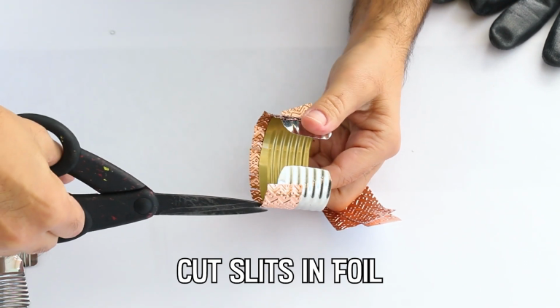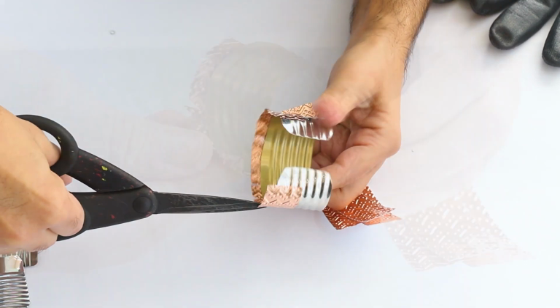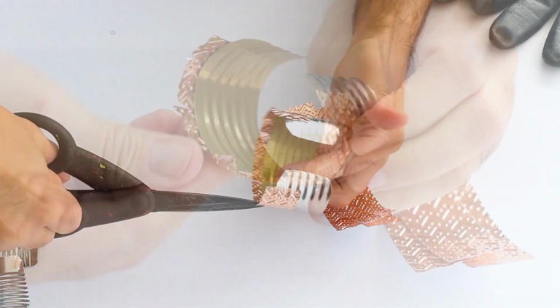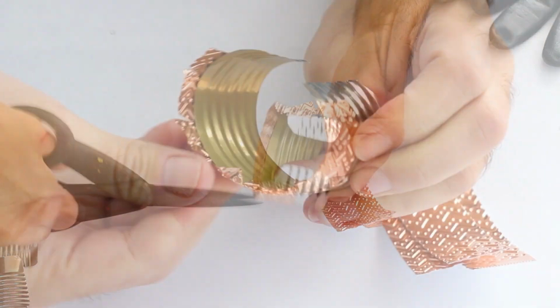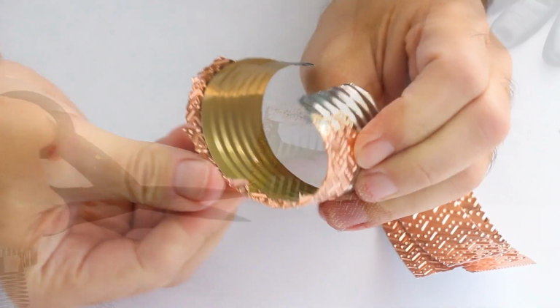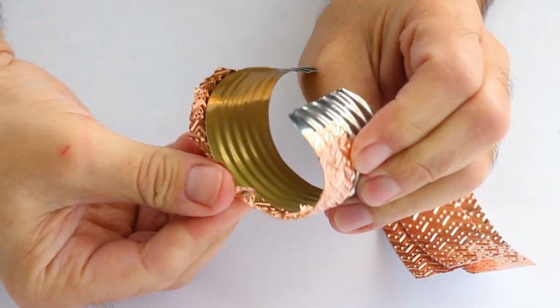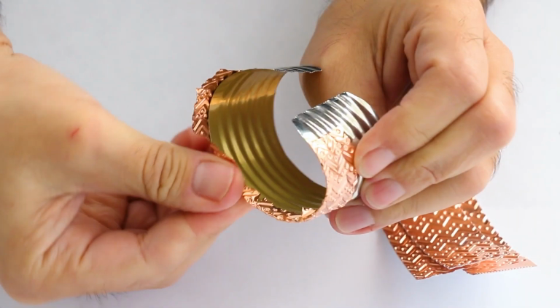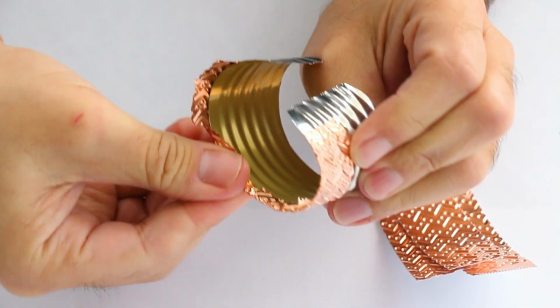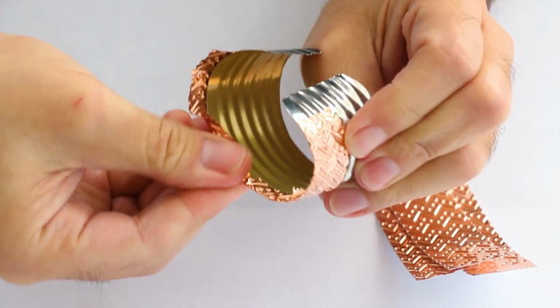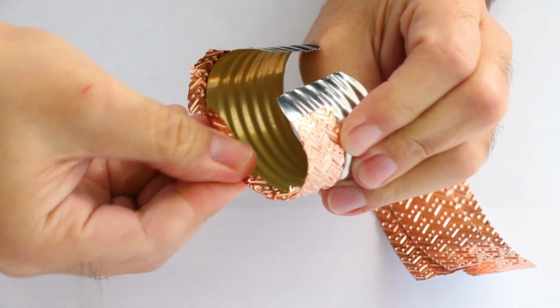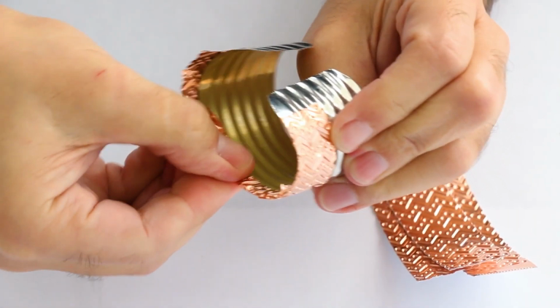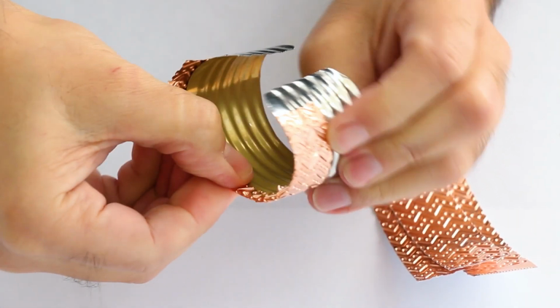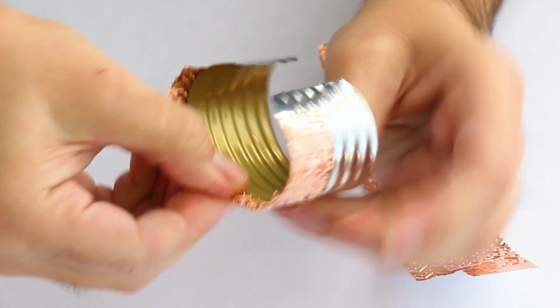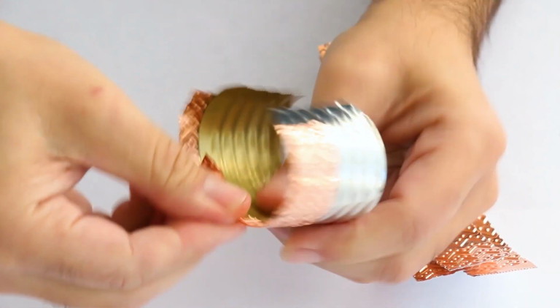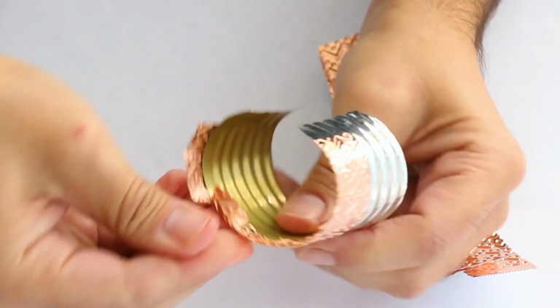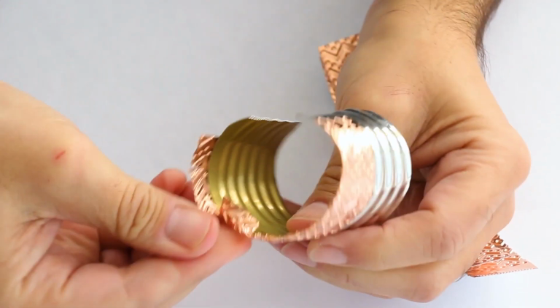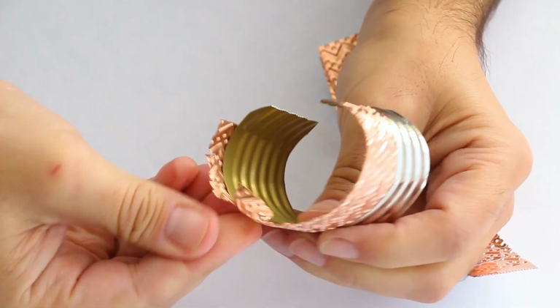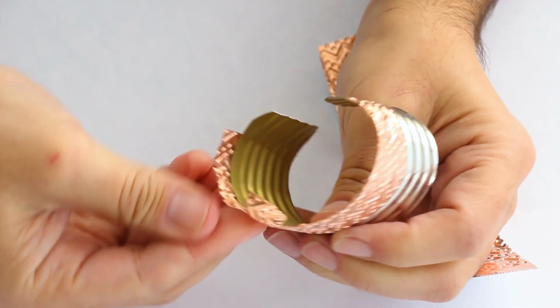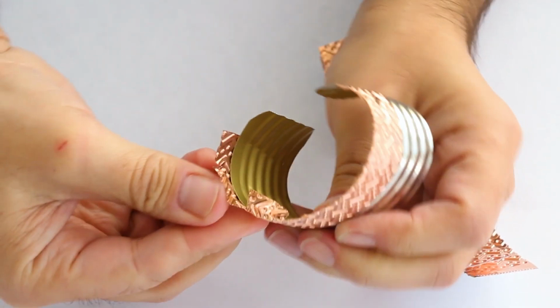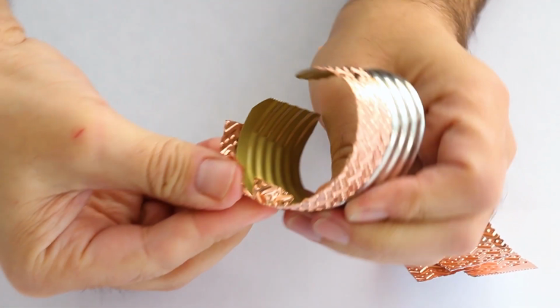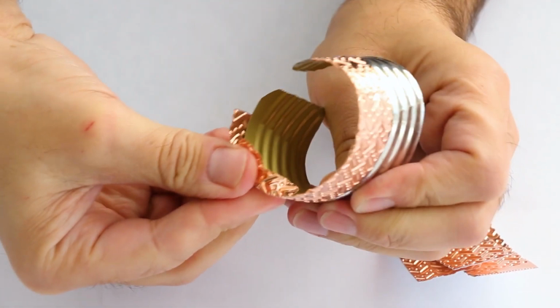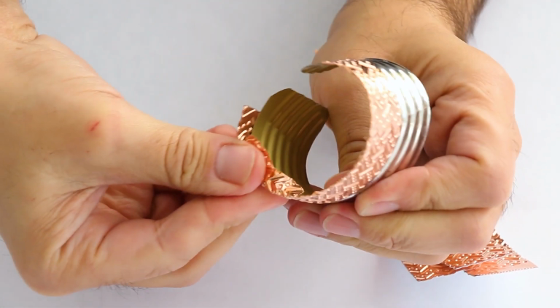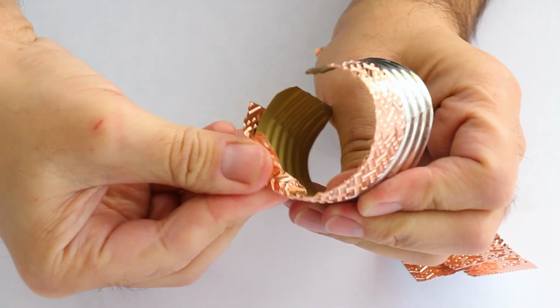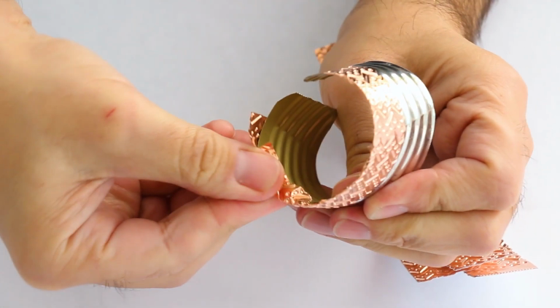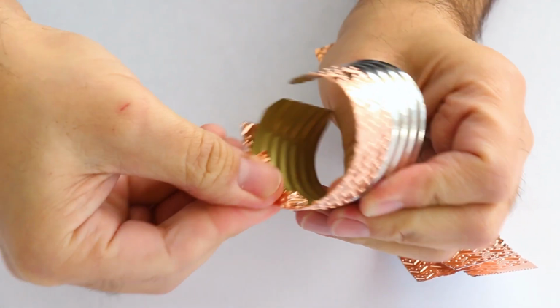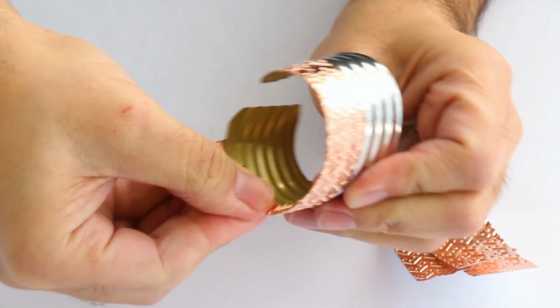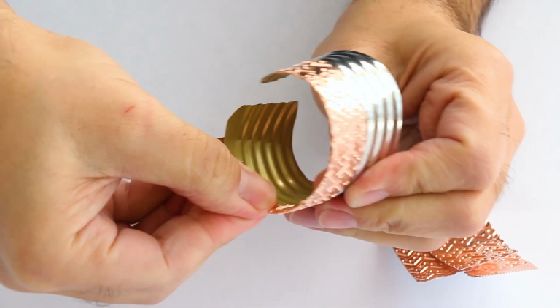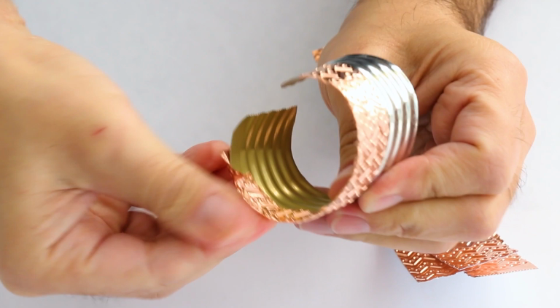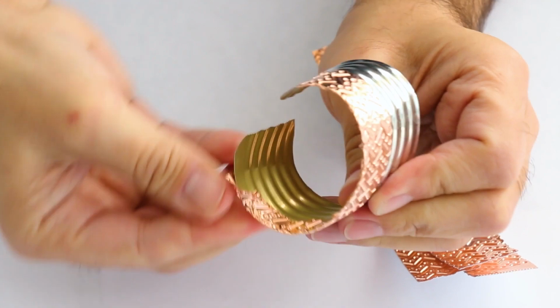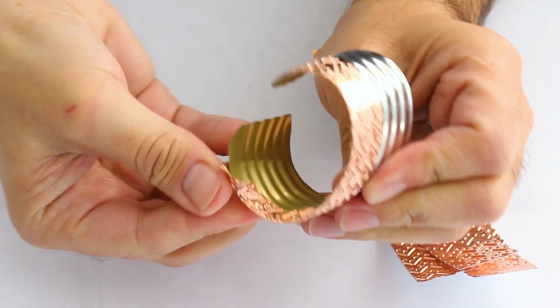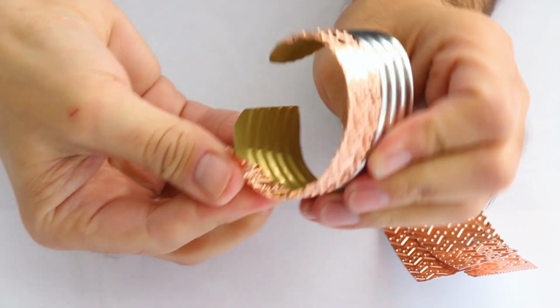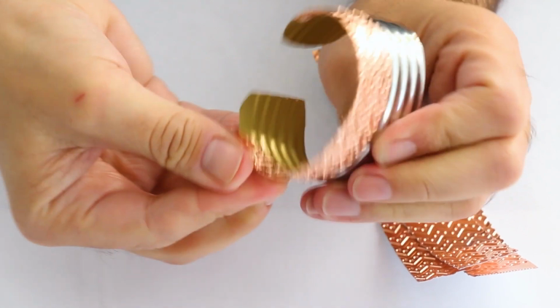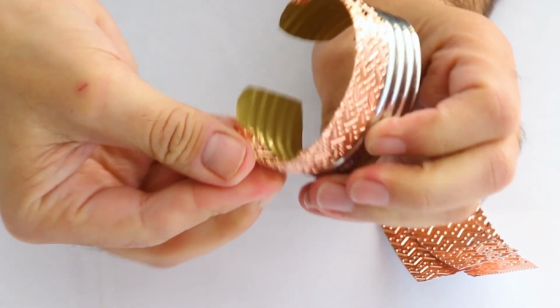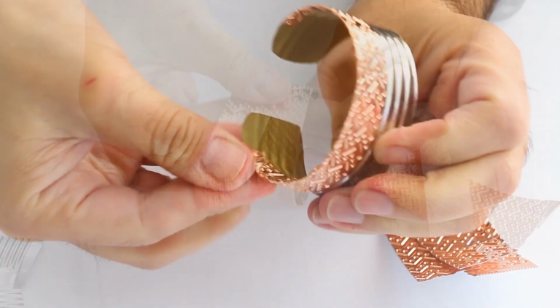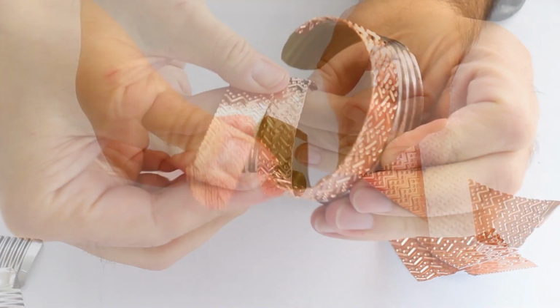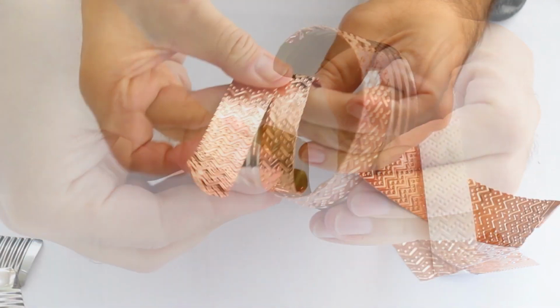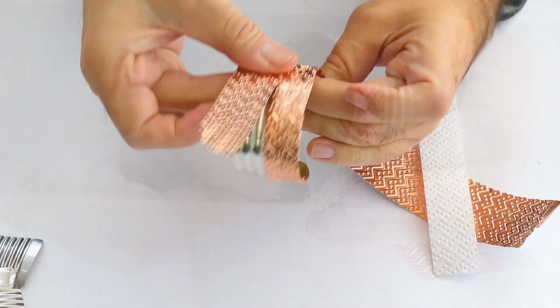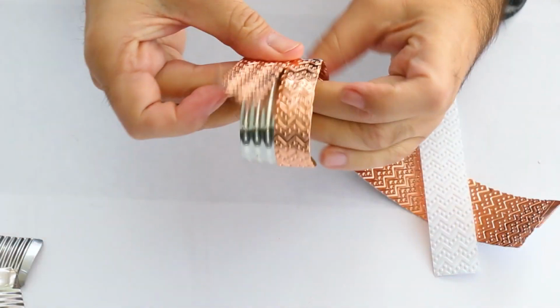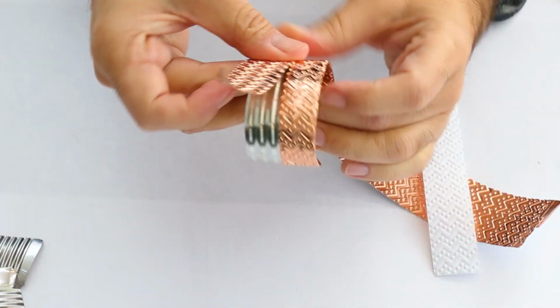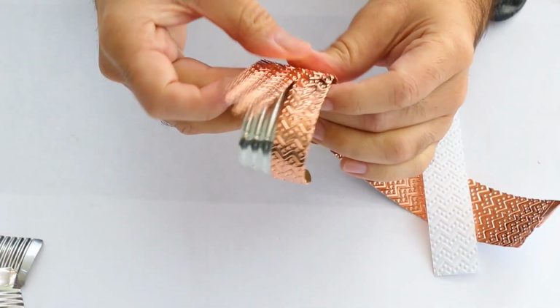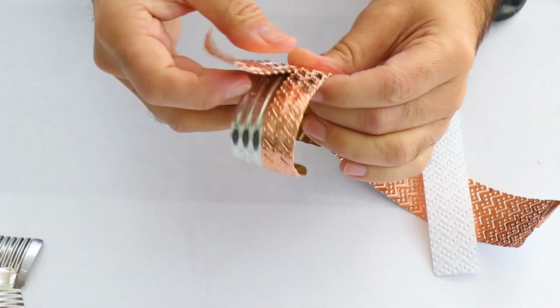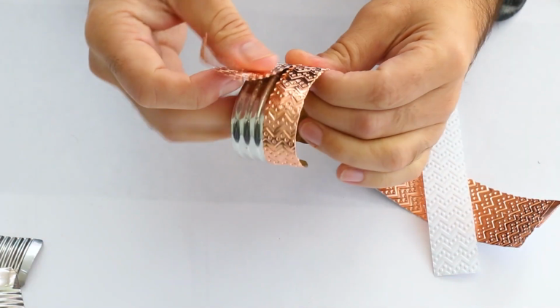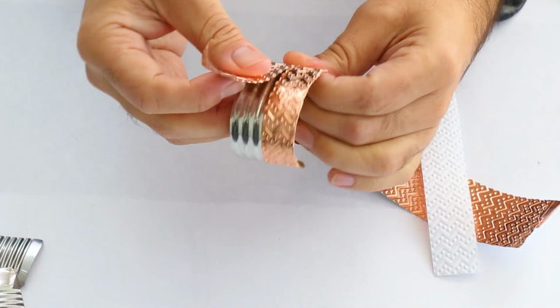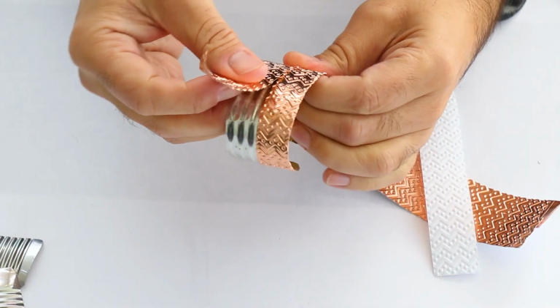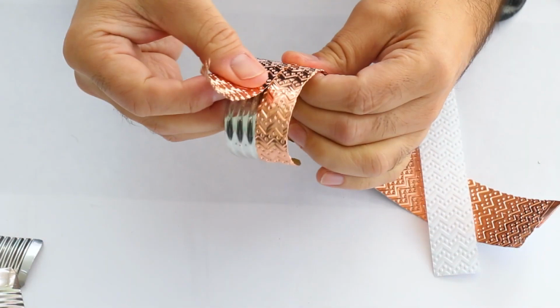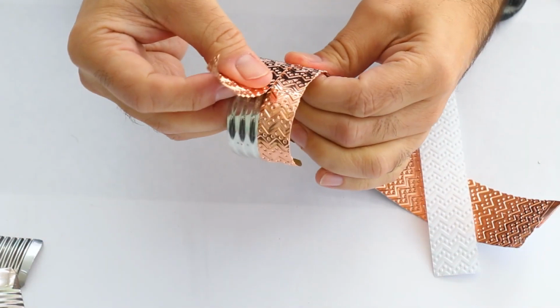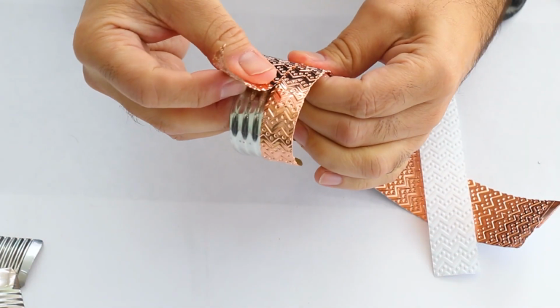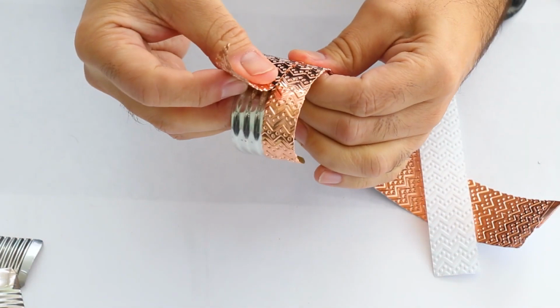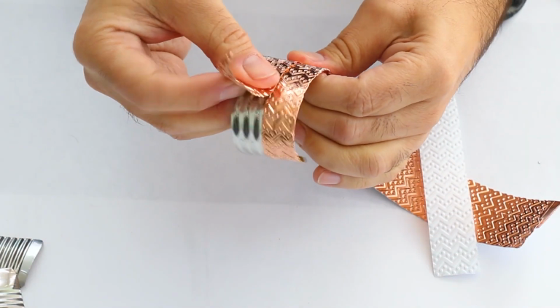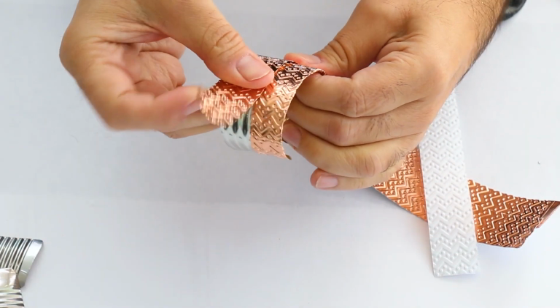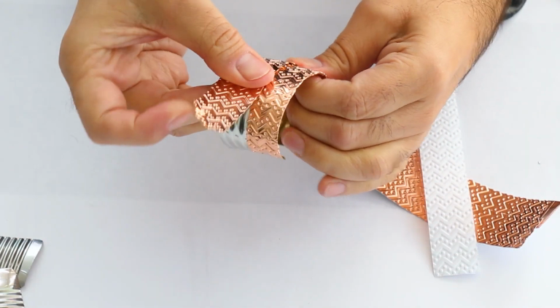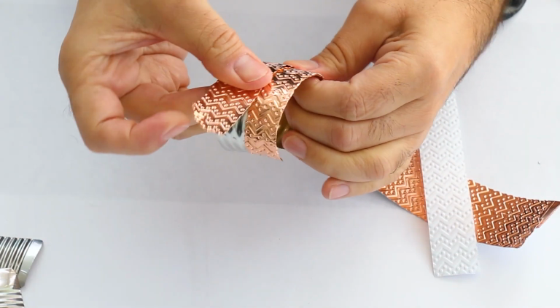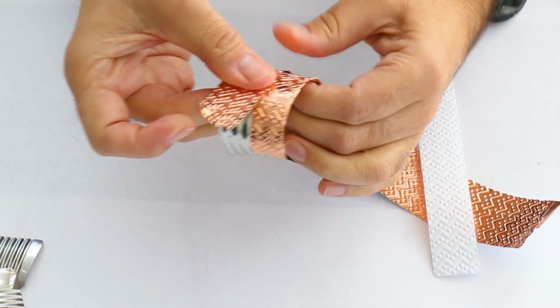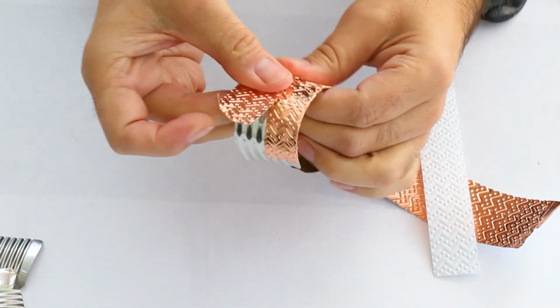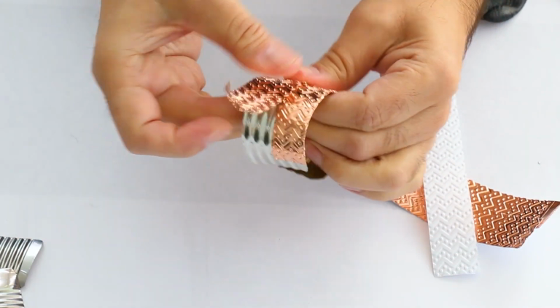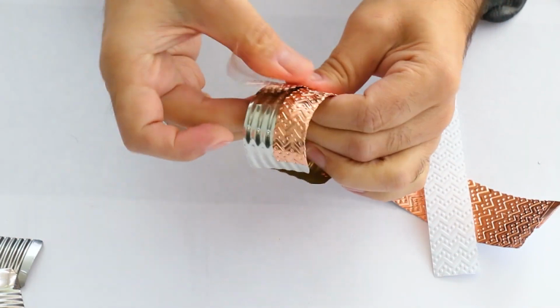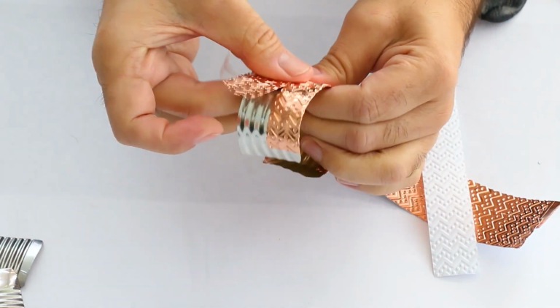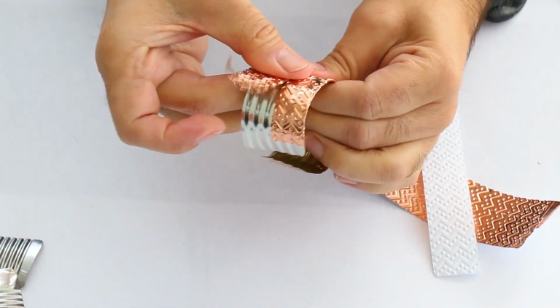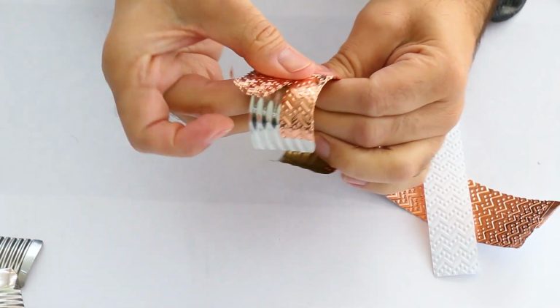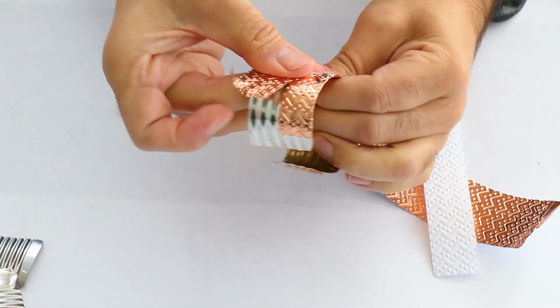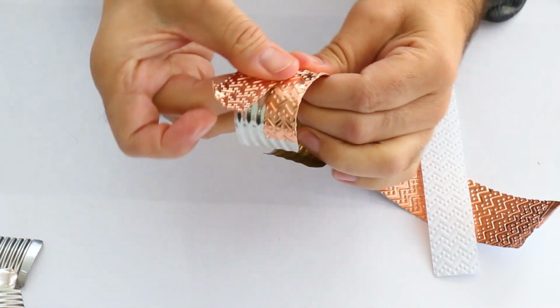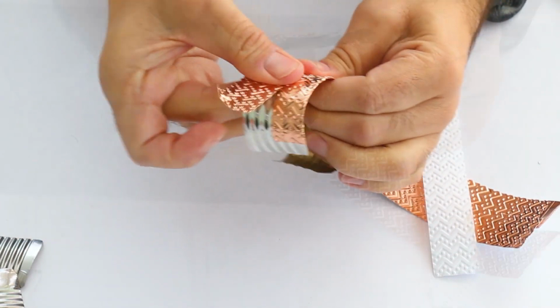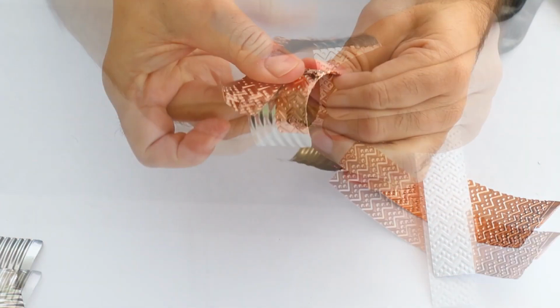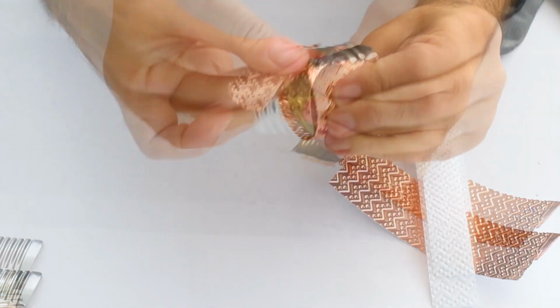There are lots of copper tapes out there, but none have the tack that the X-Facet brand has, which is why I love using it for projects like this.